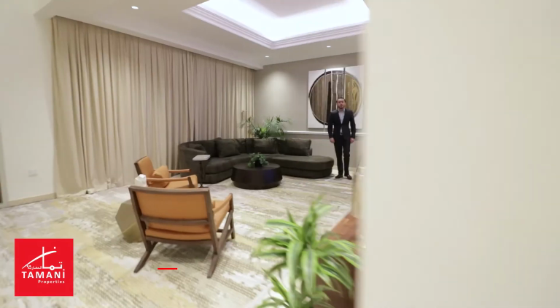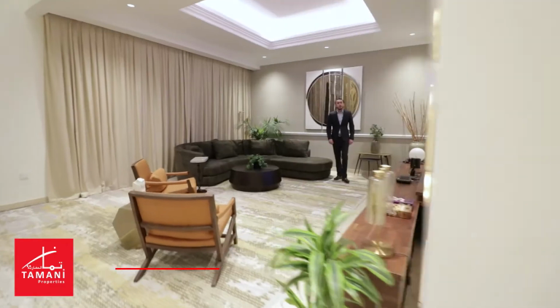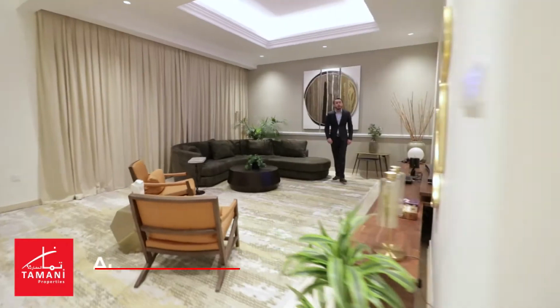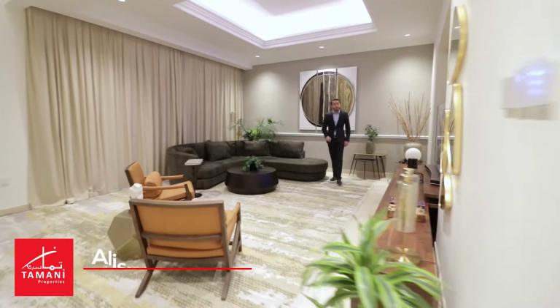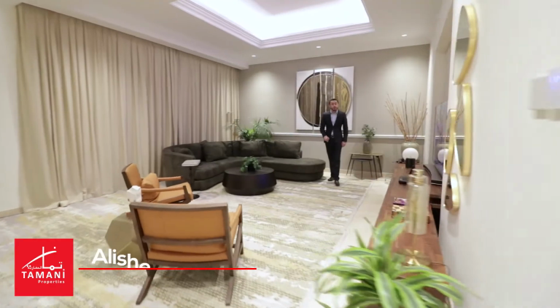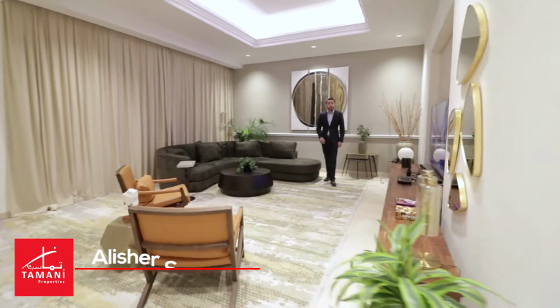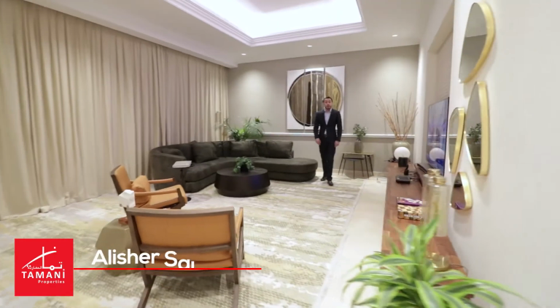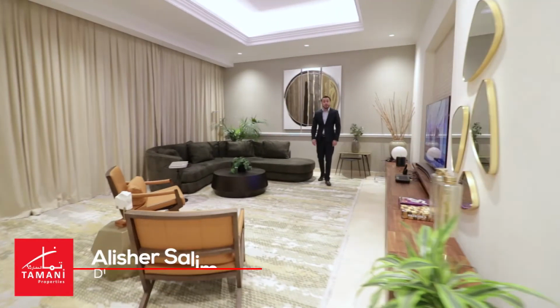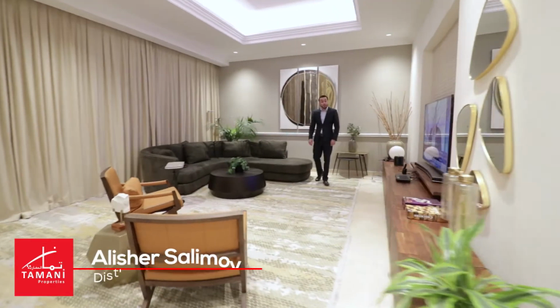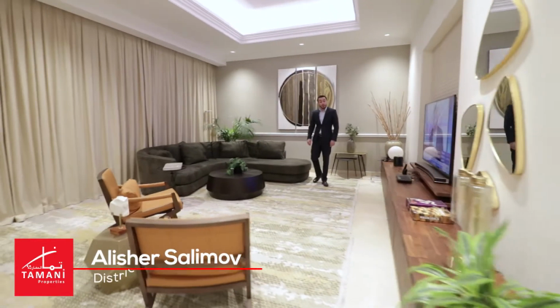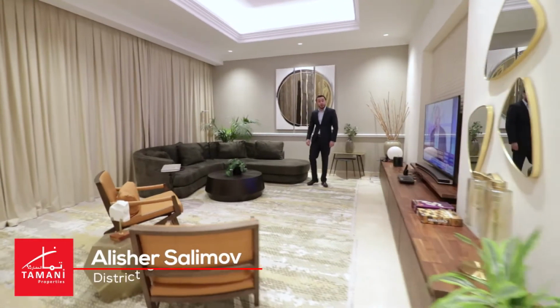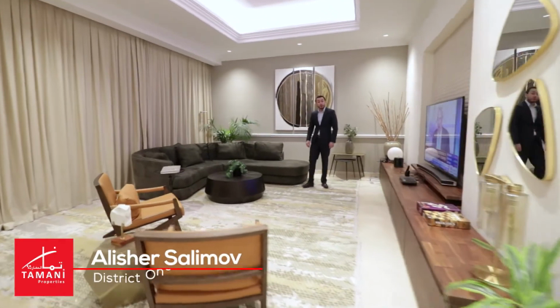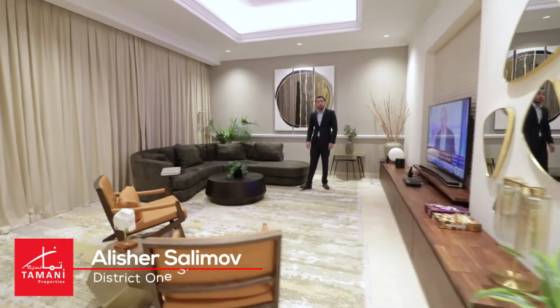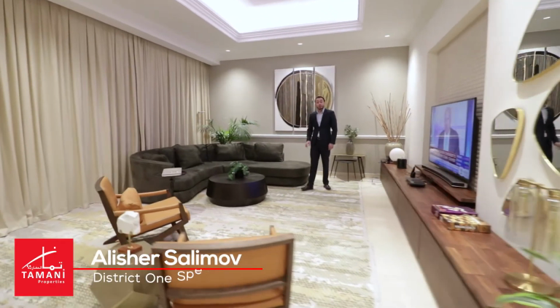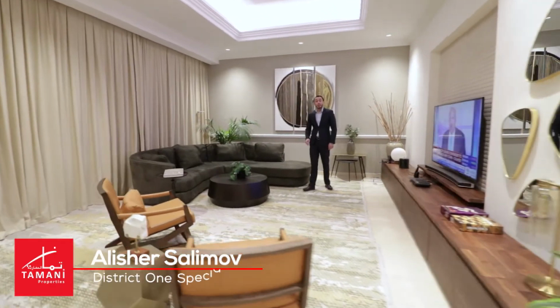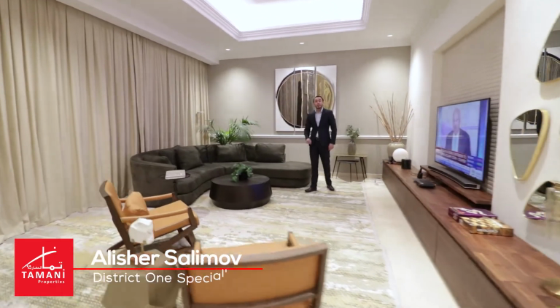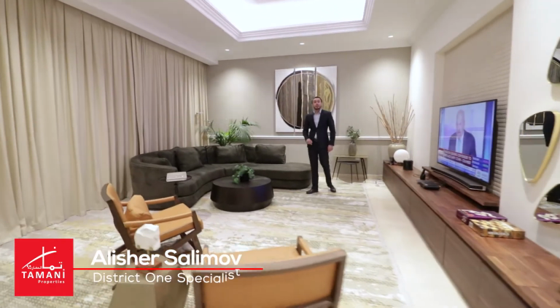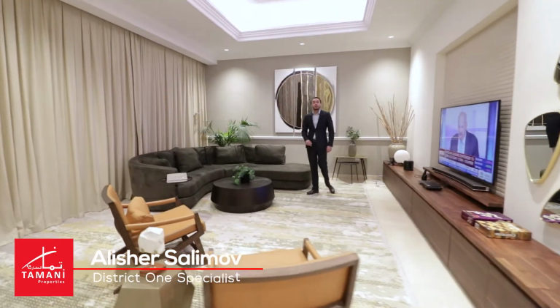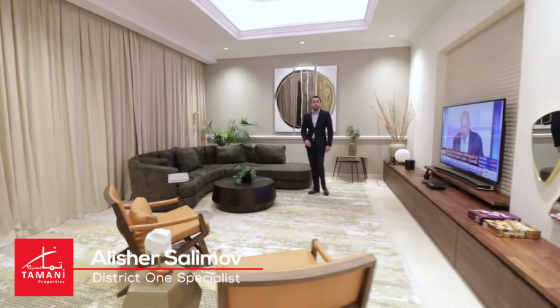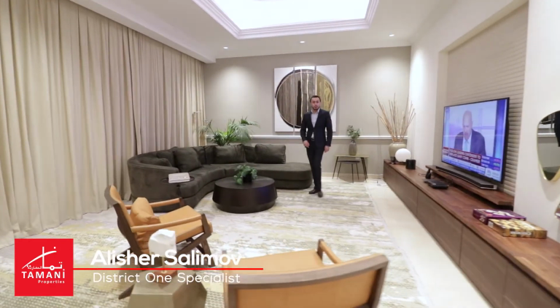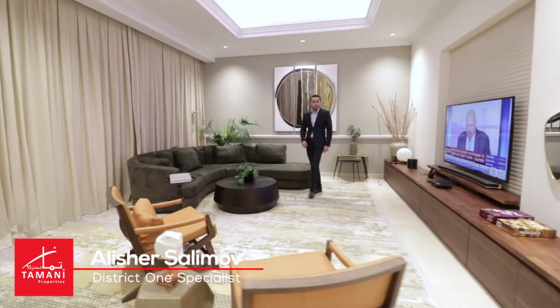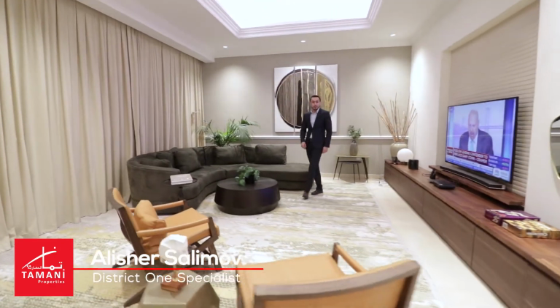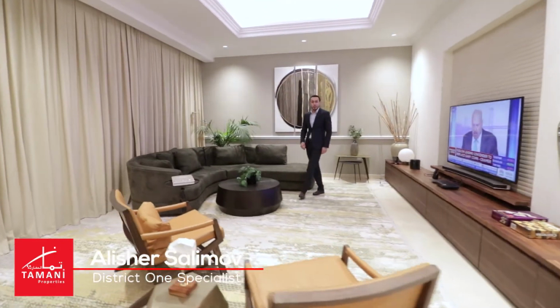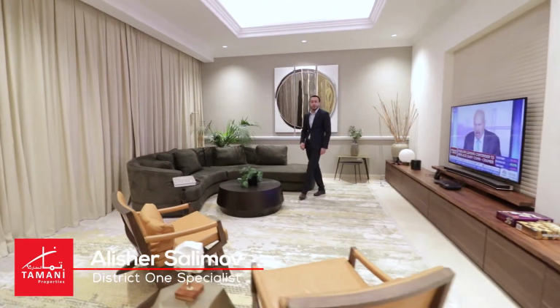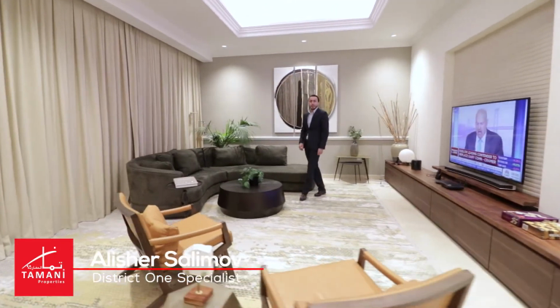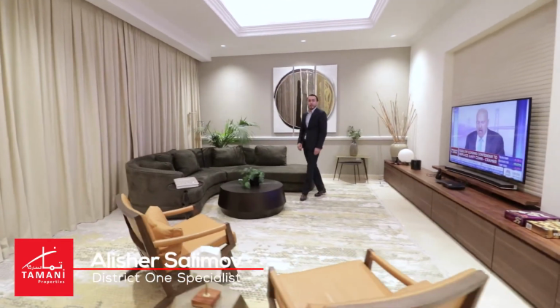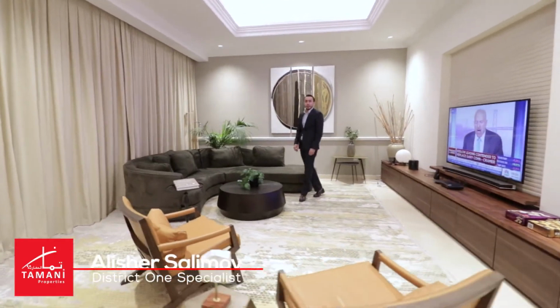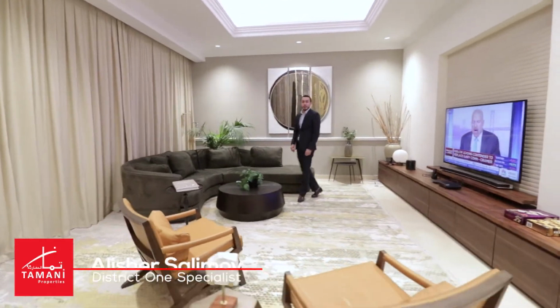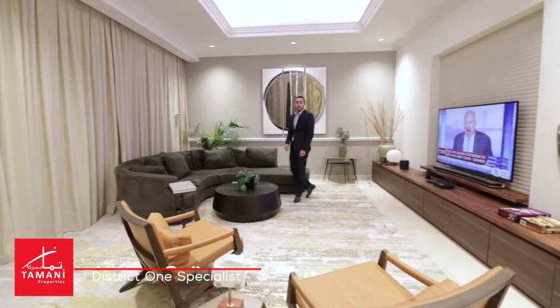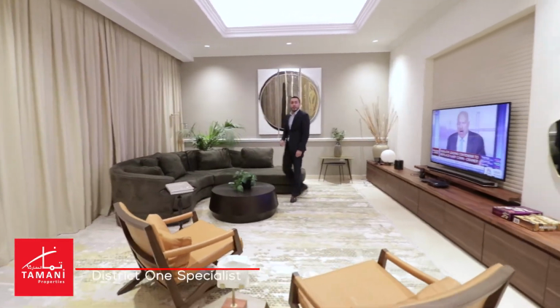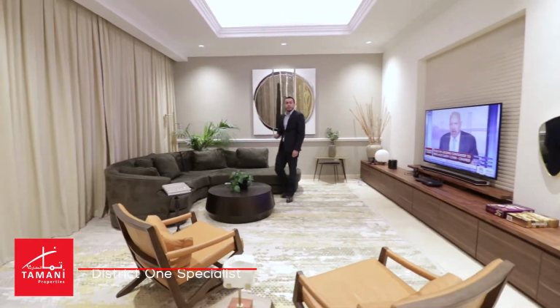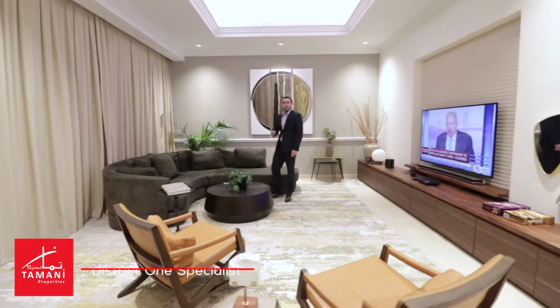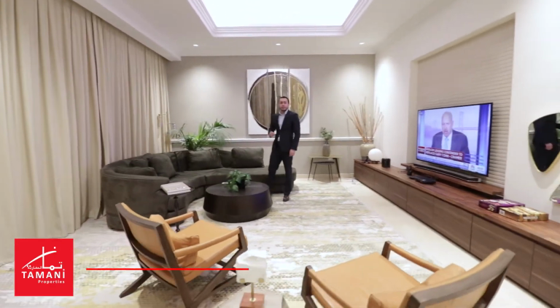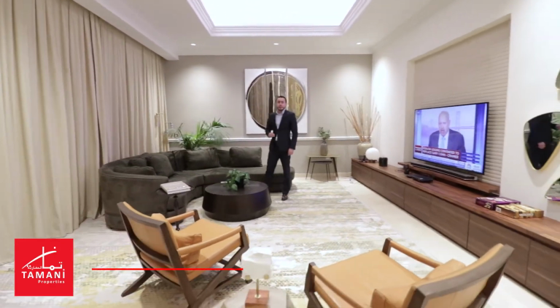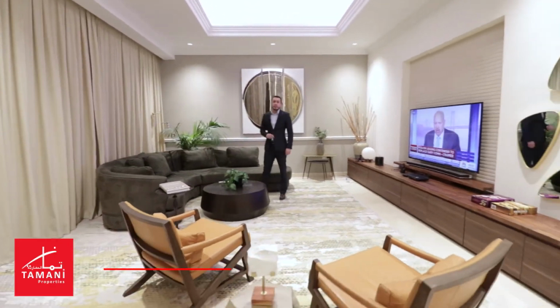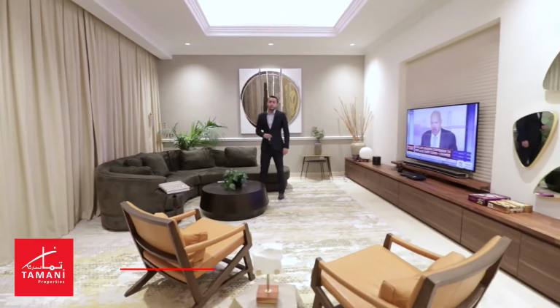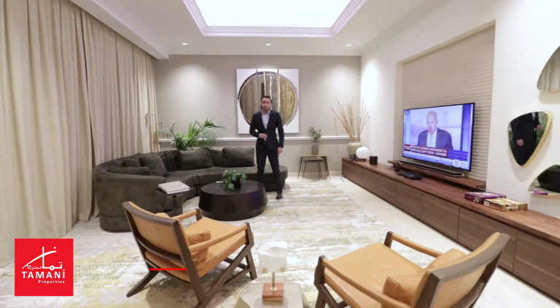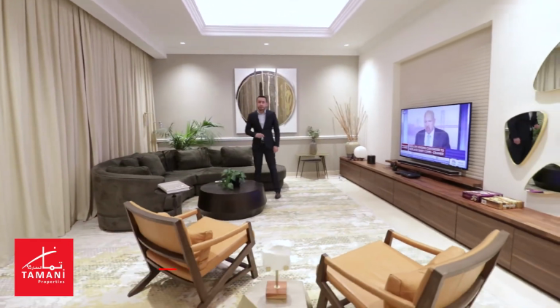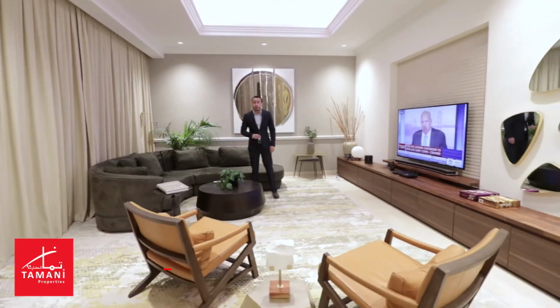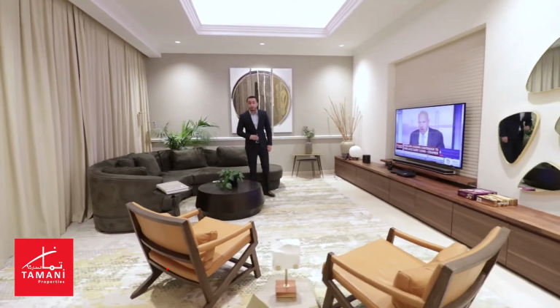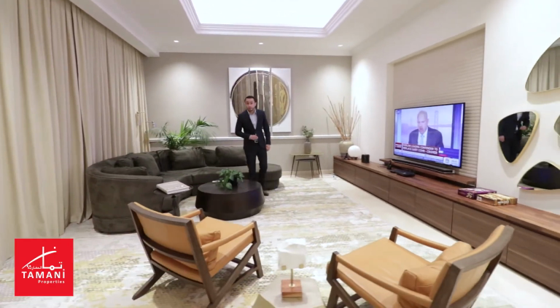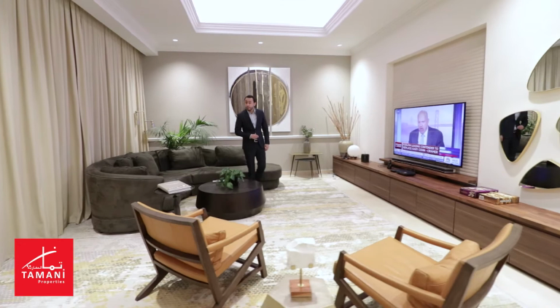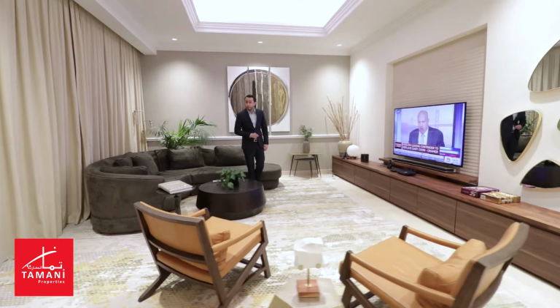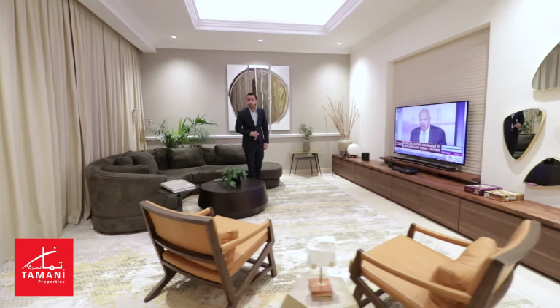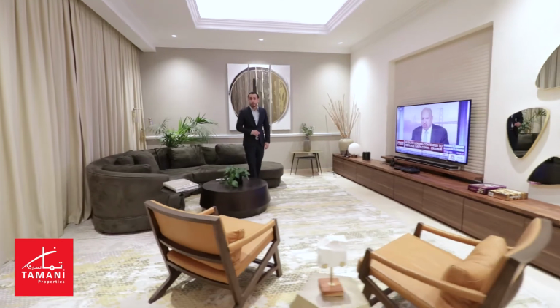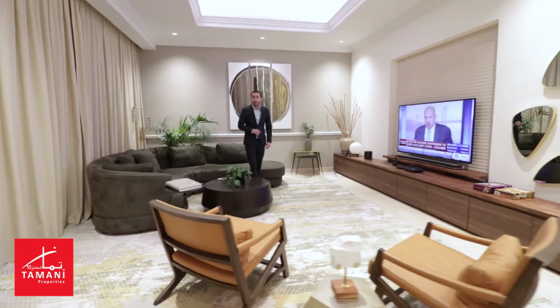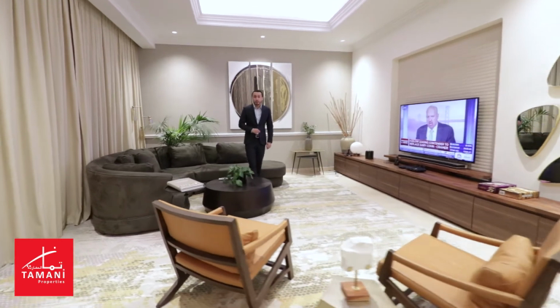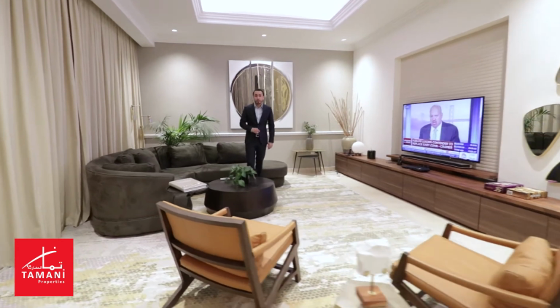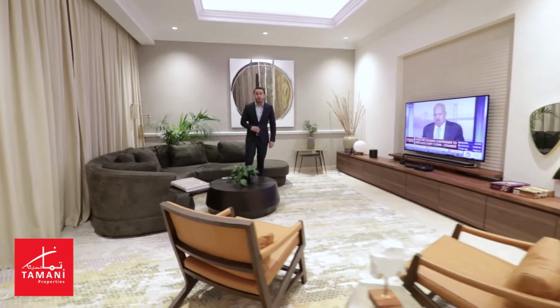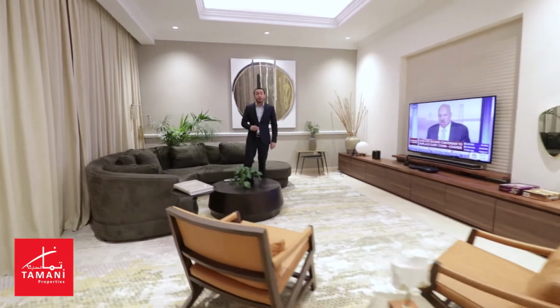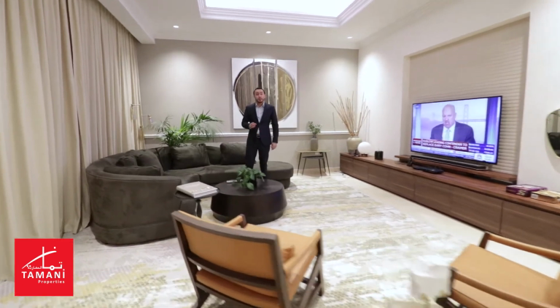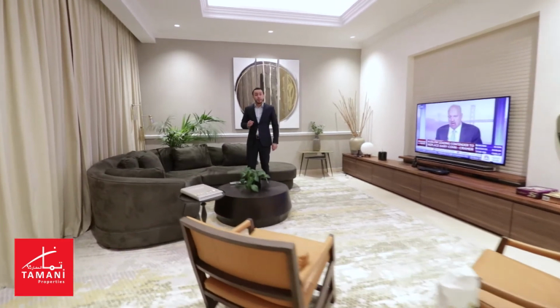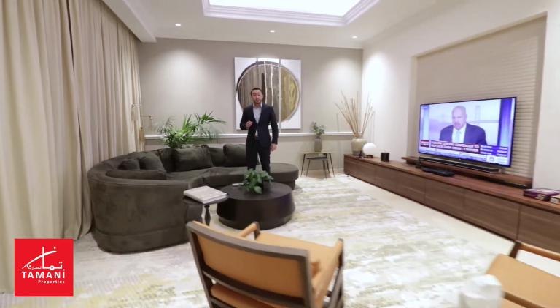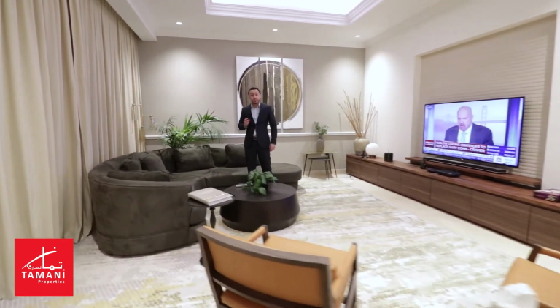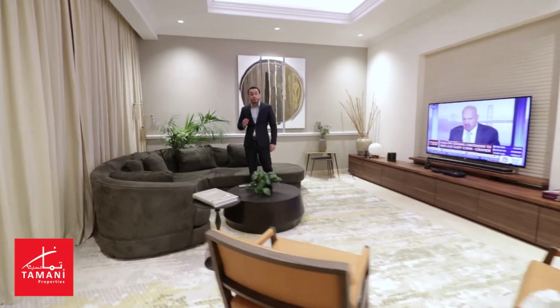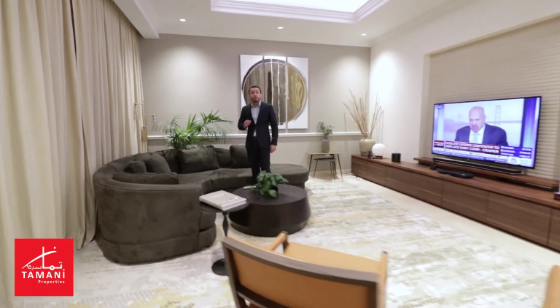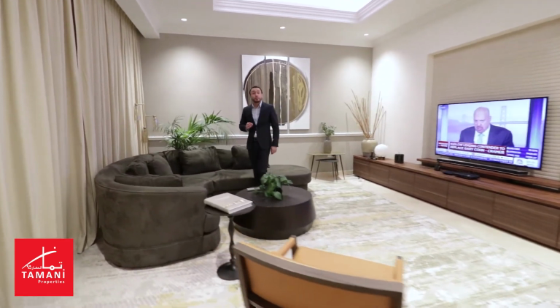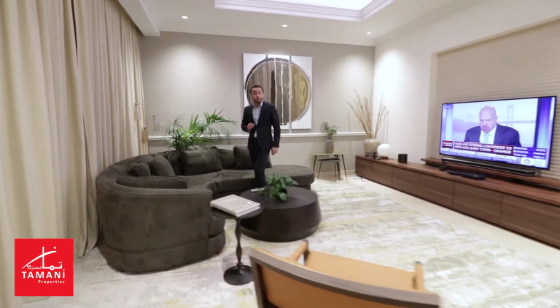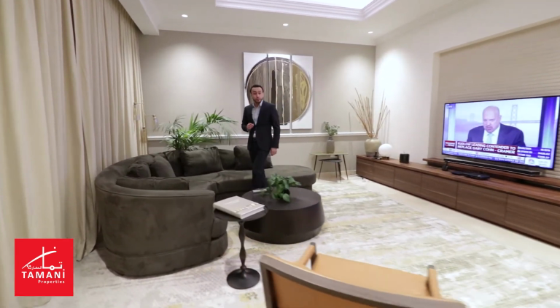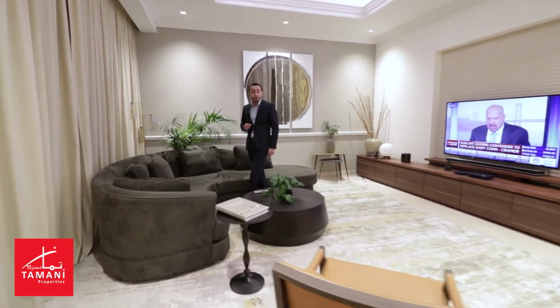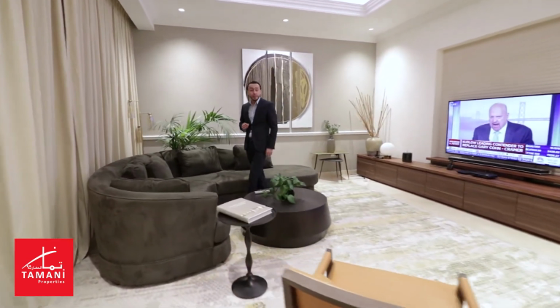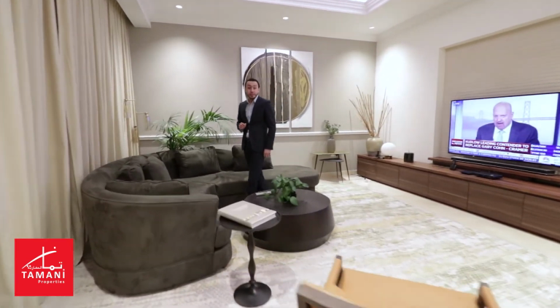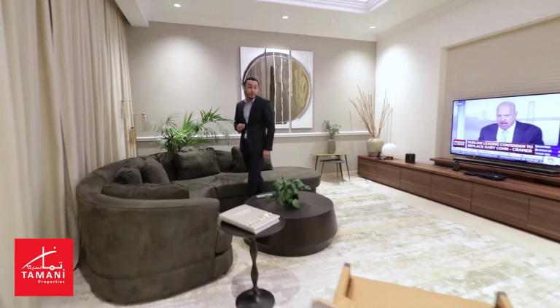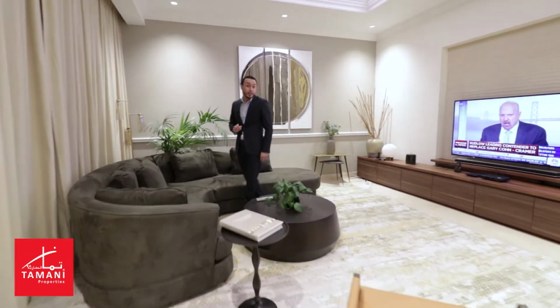This villa is all about modern living for today's lifestyle. The designer of this house is from Portugal, so there is a touch of Portuguese living throughout.